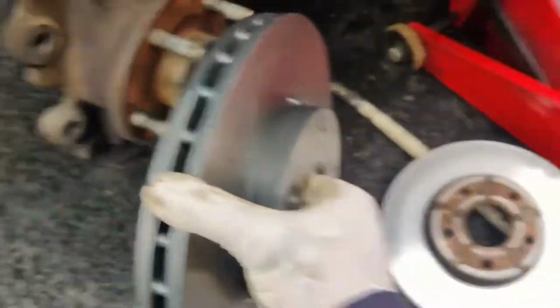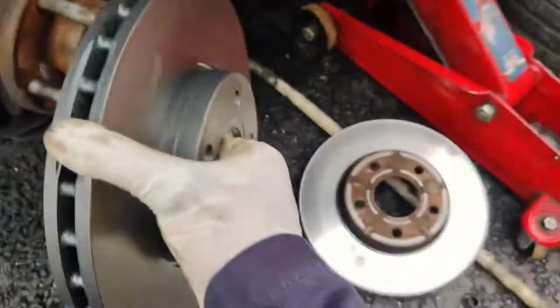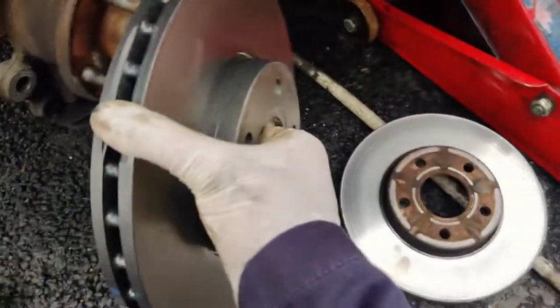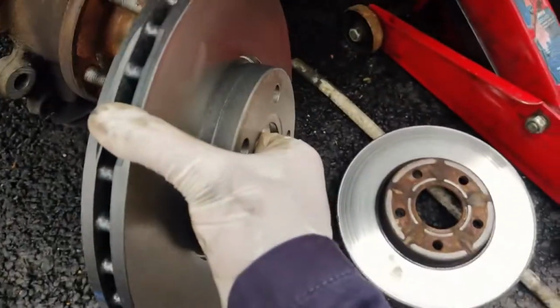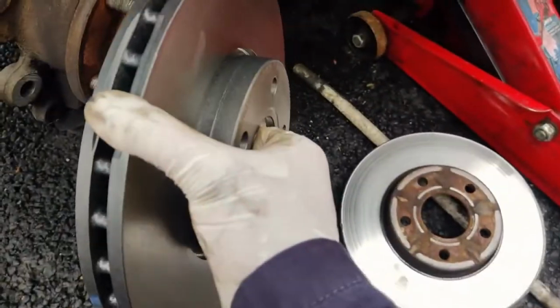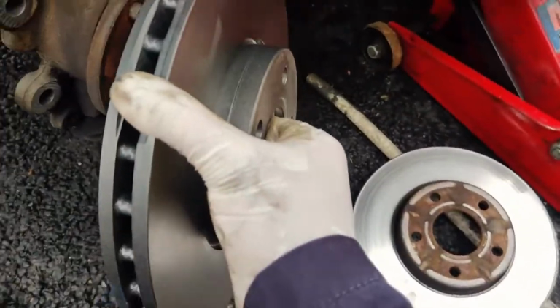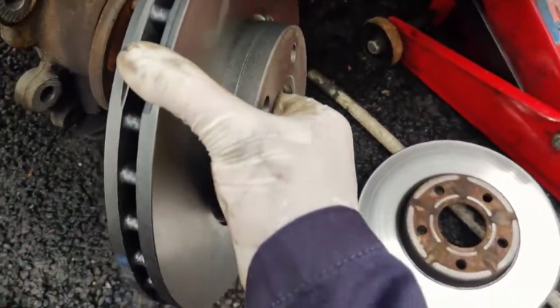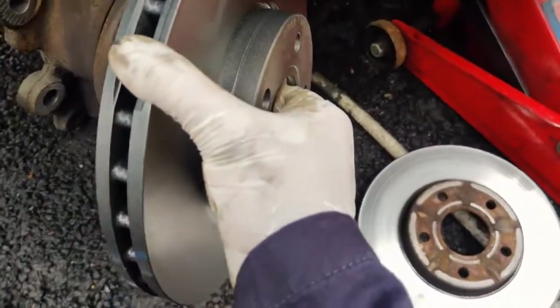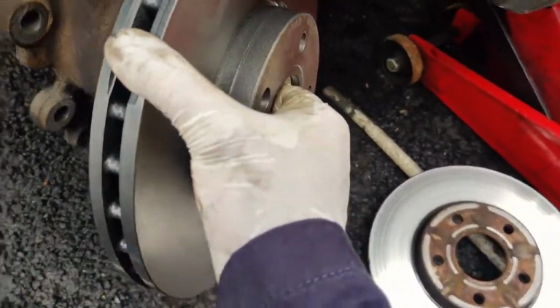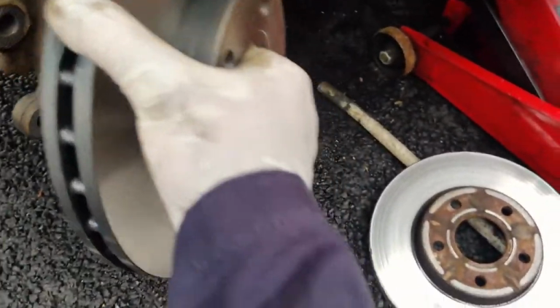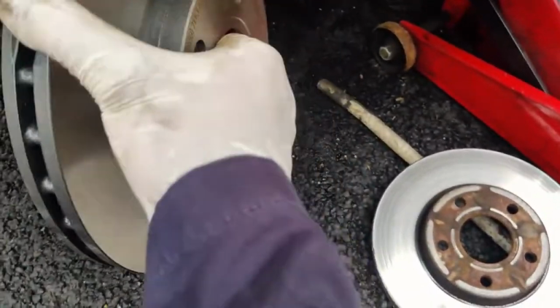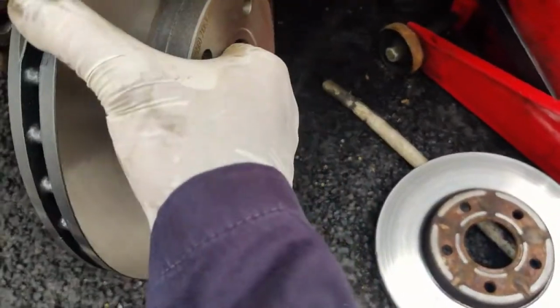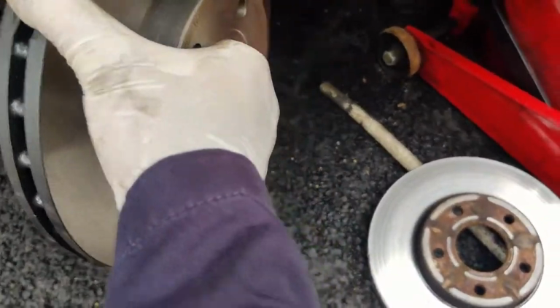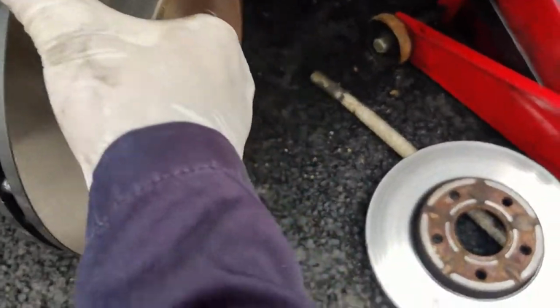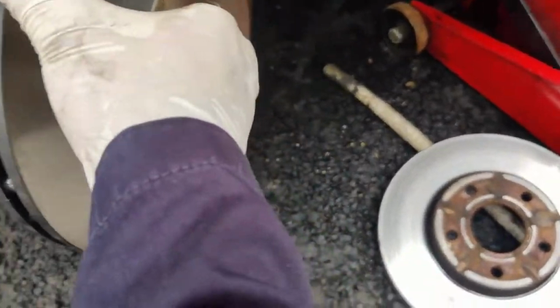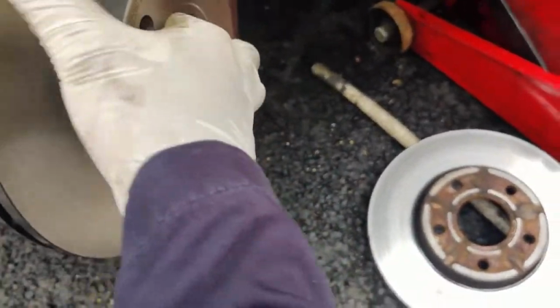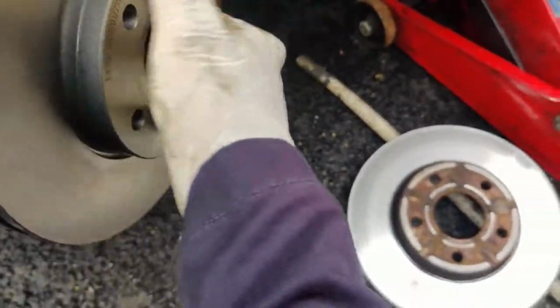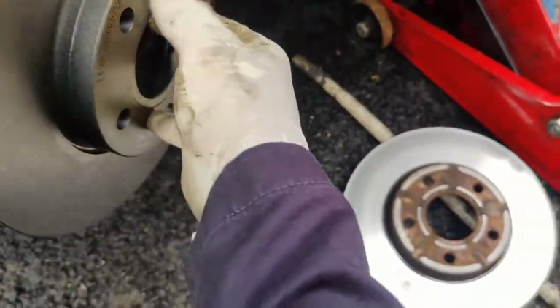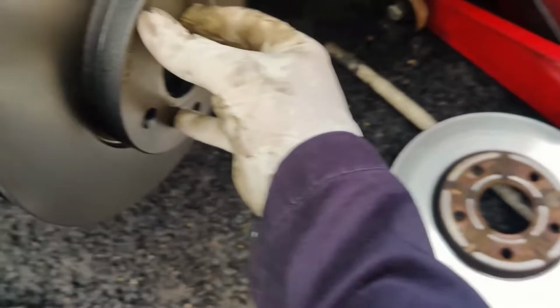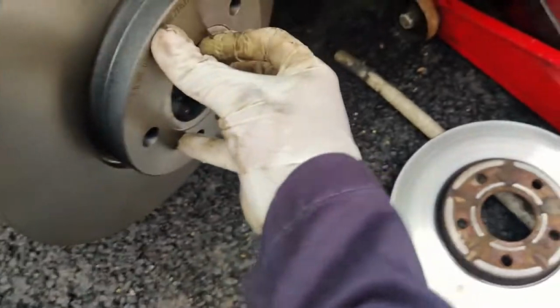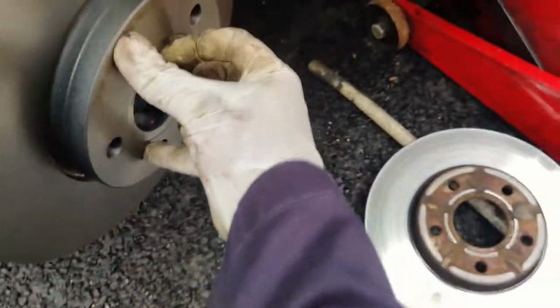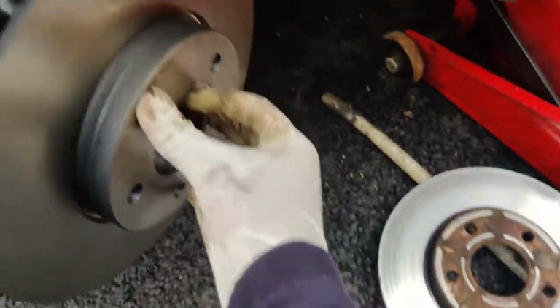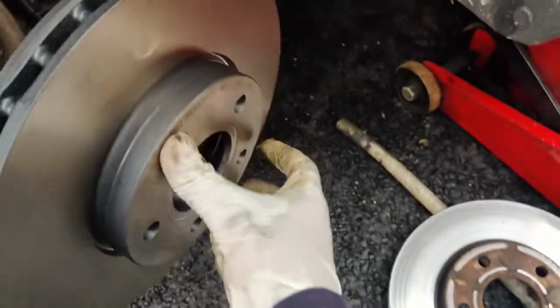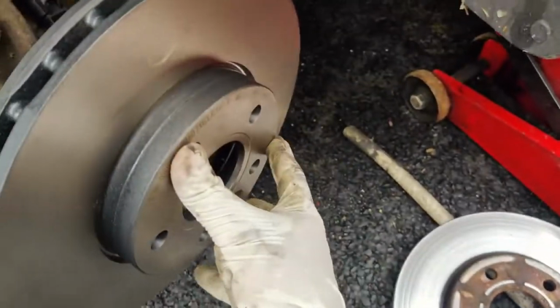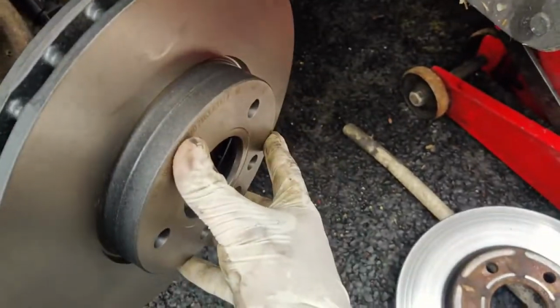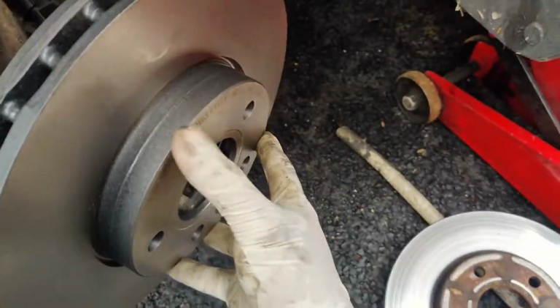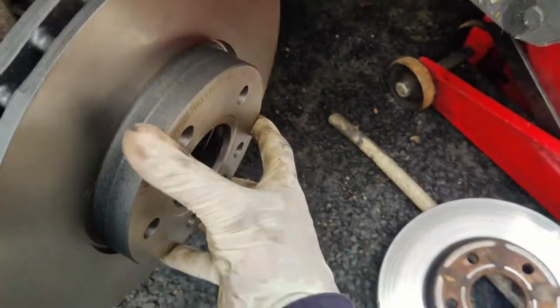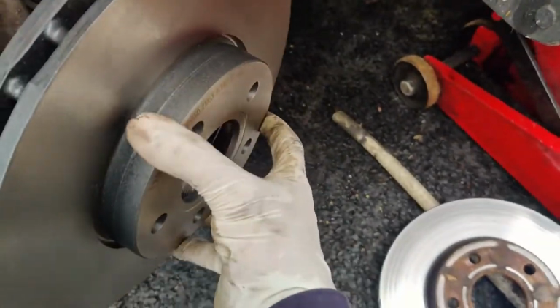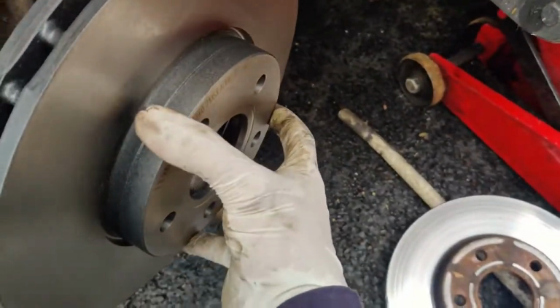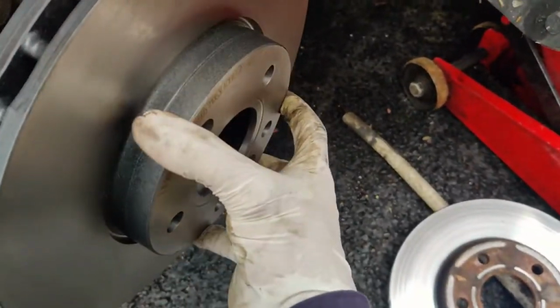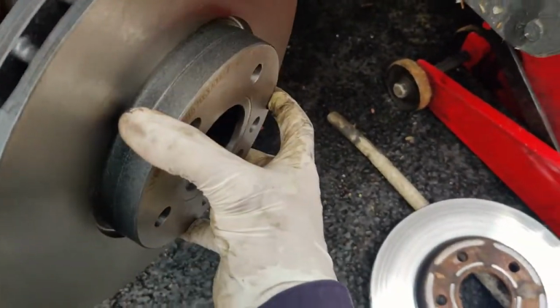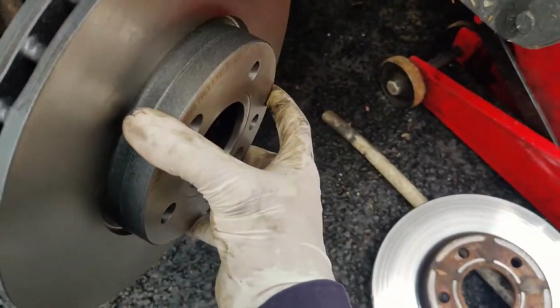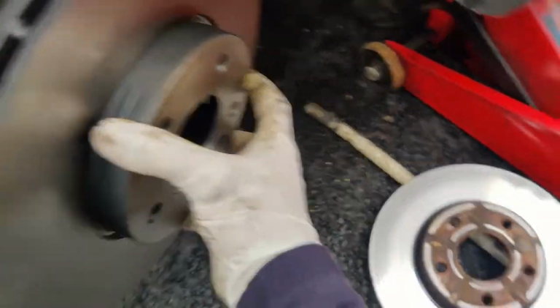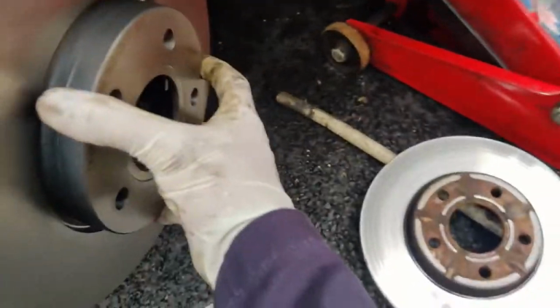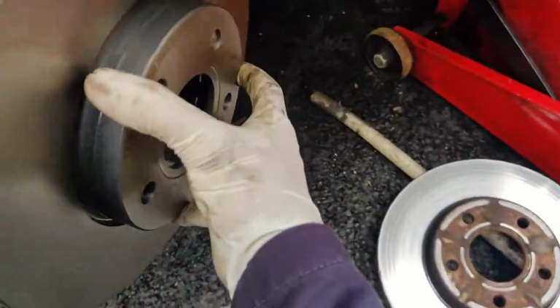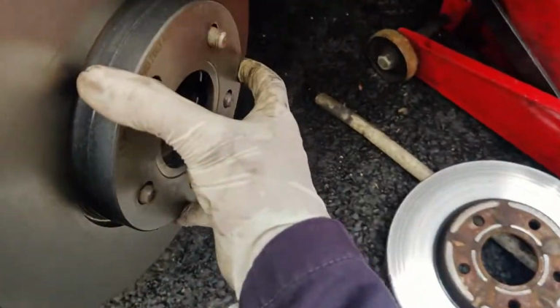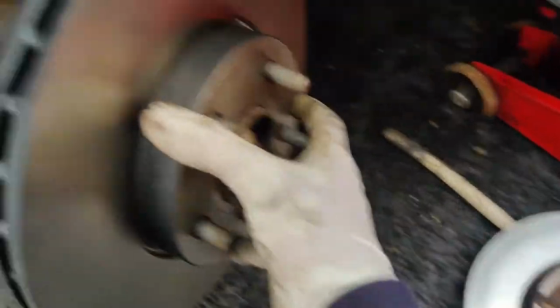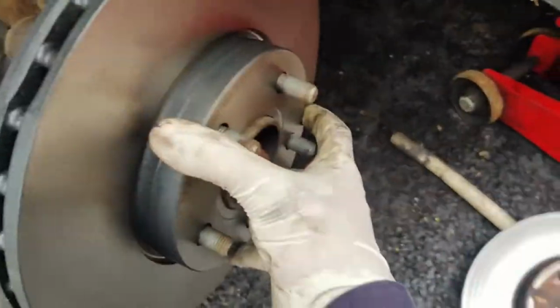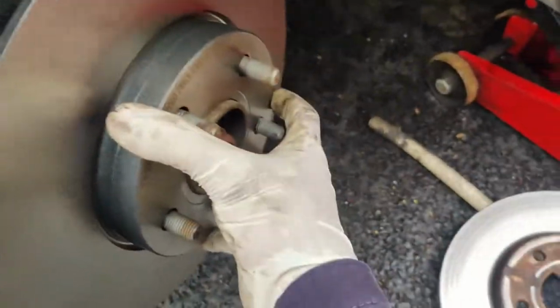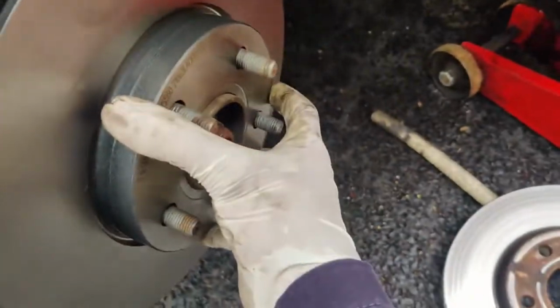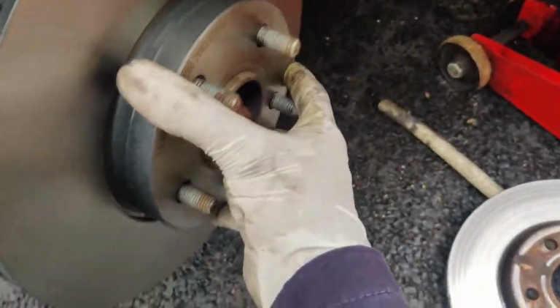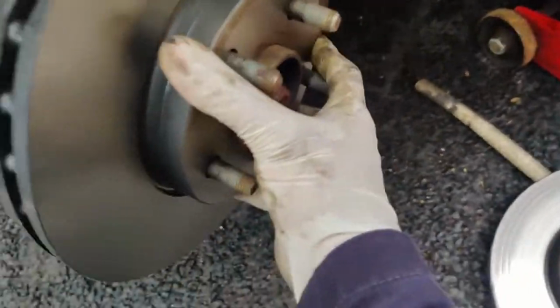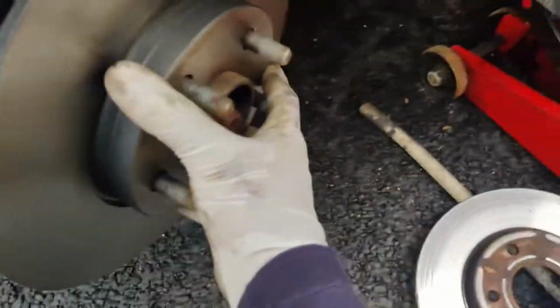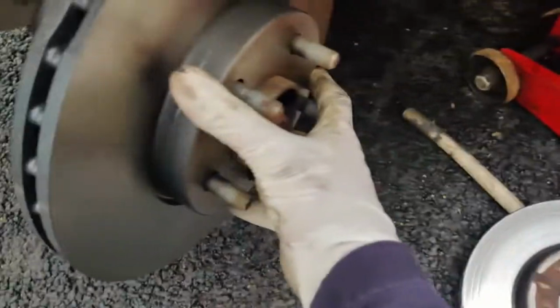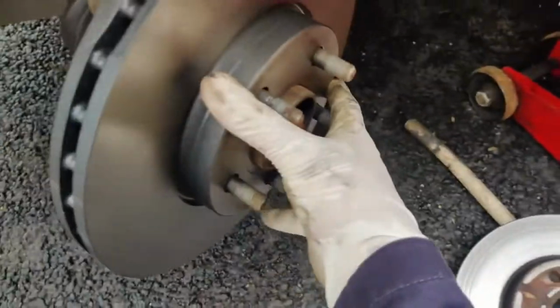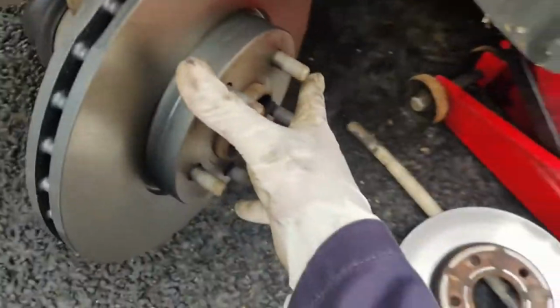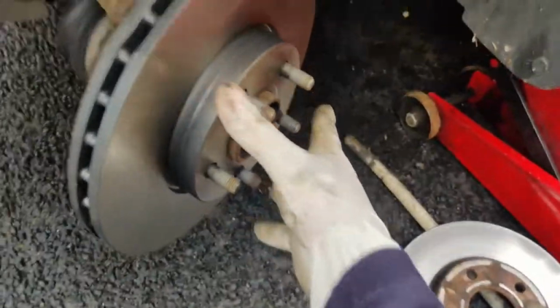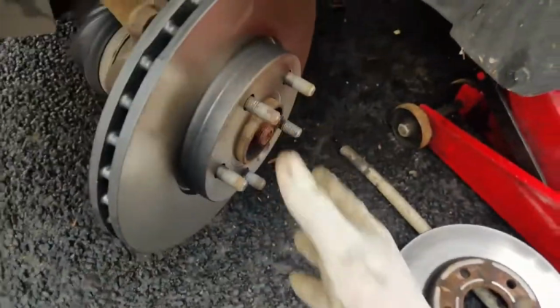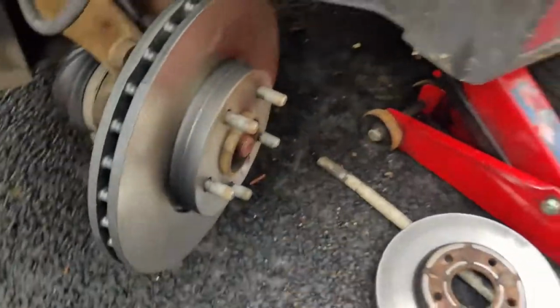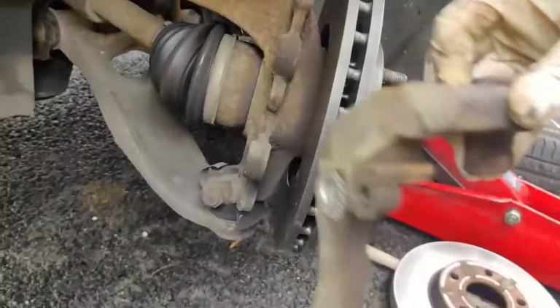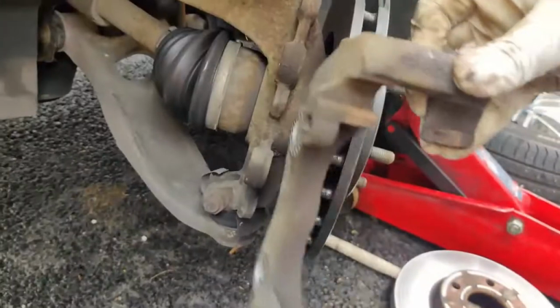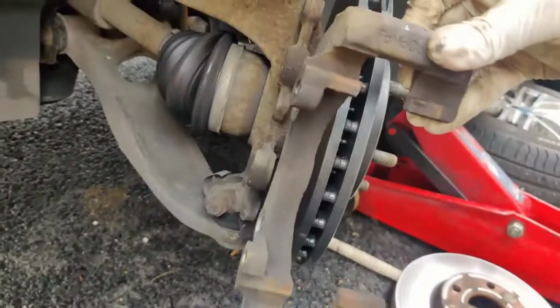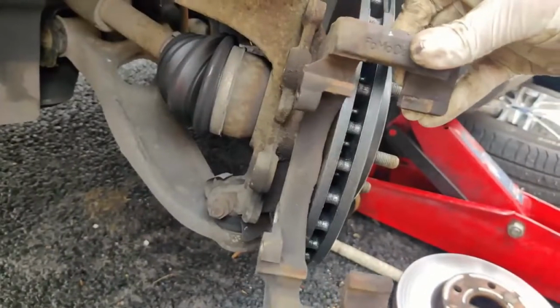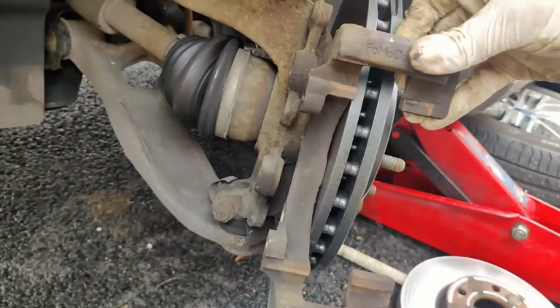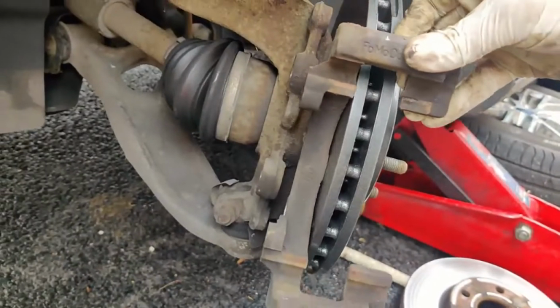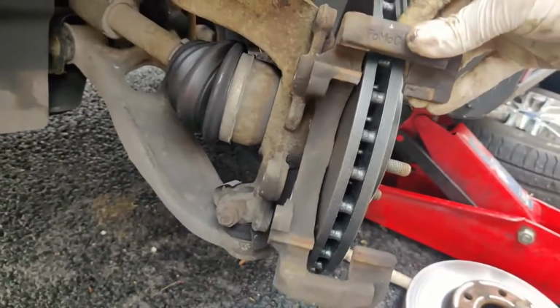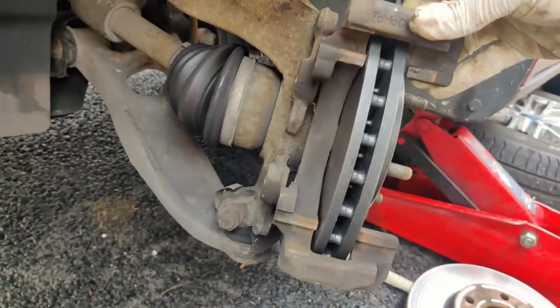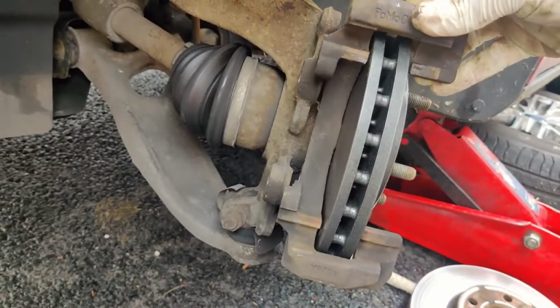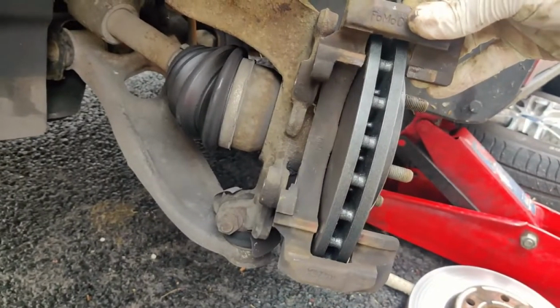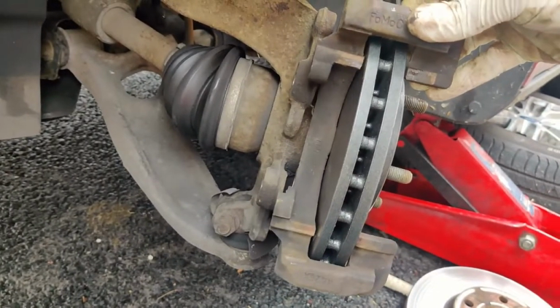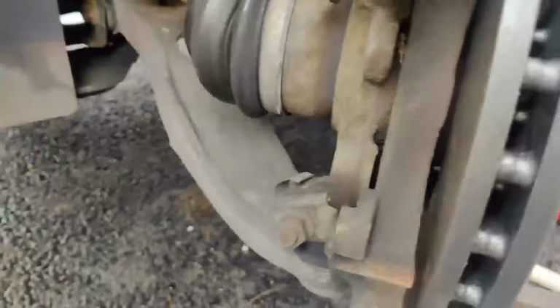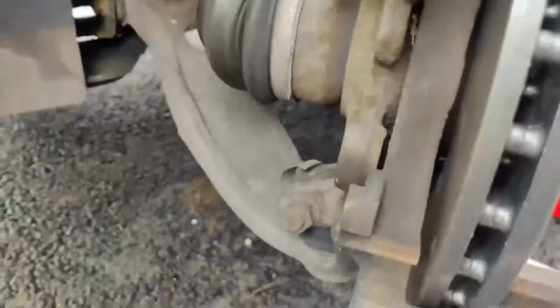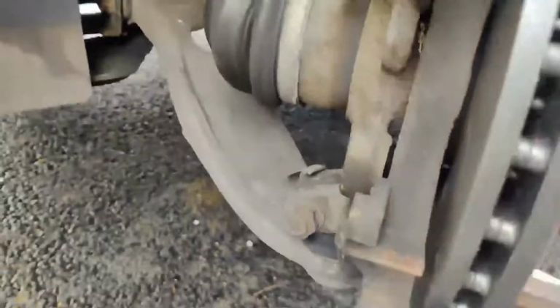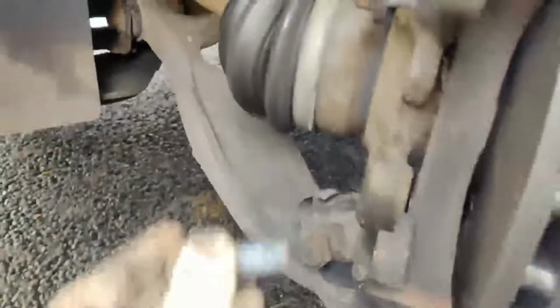Fit the new brake disc onto the hub. Then replace the brake carrier.